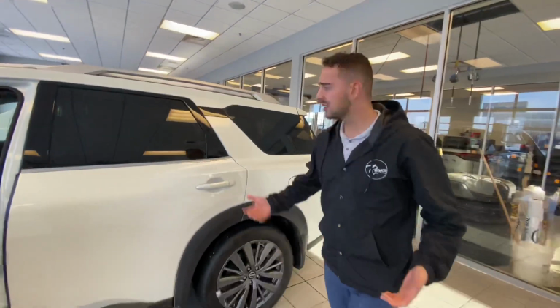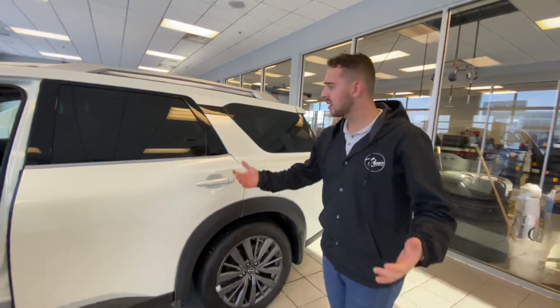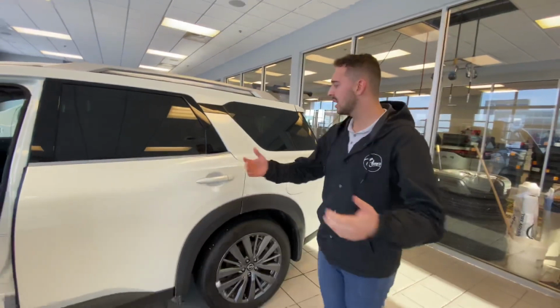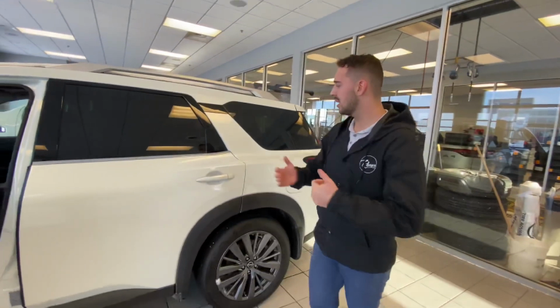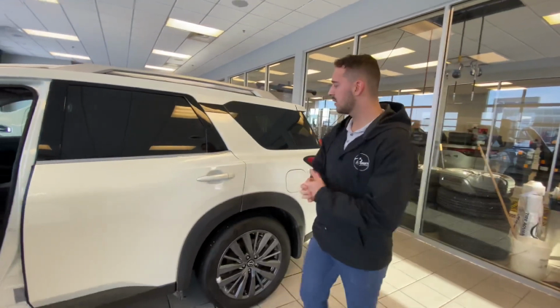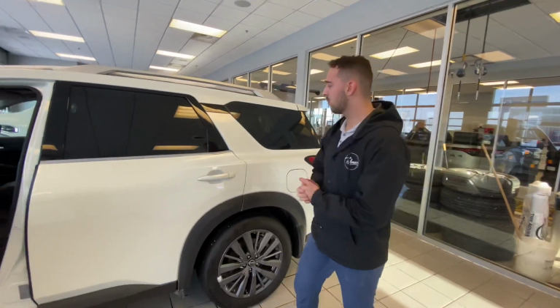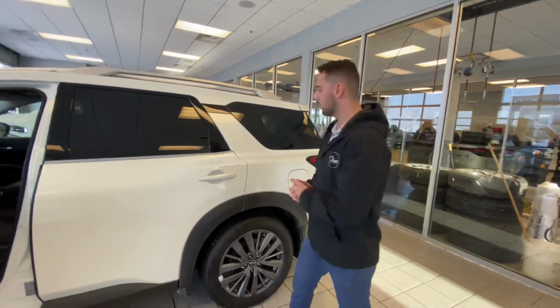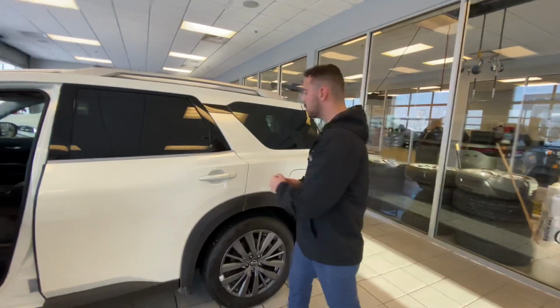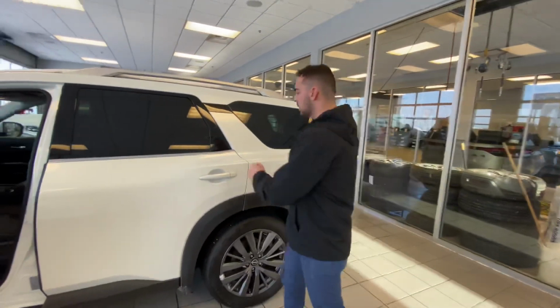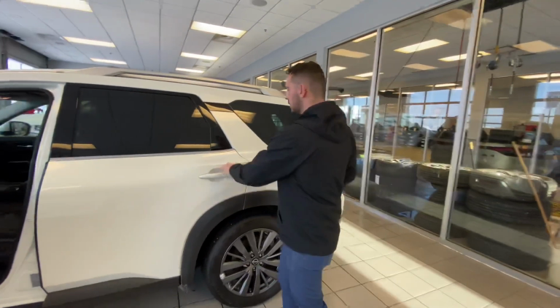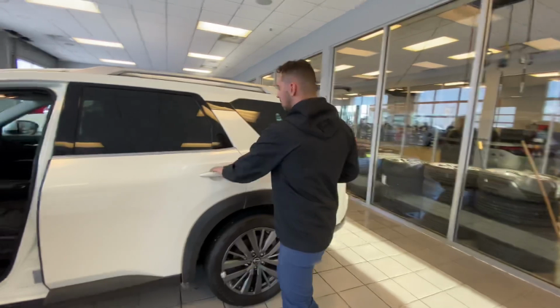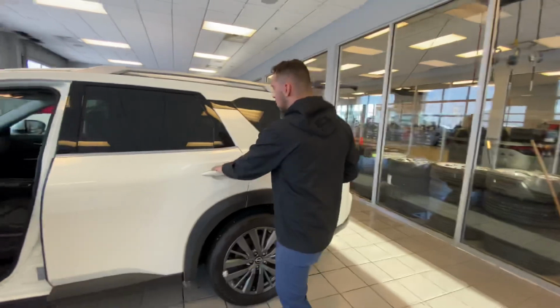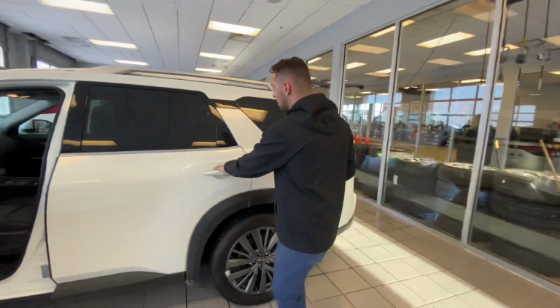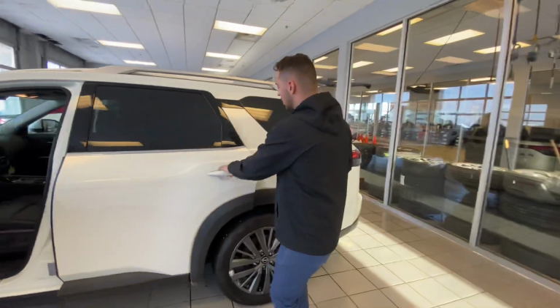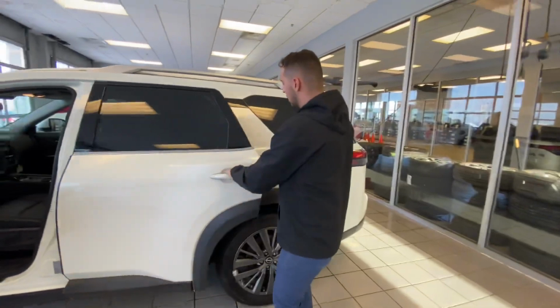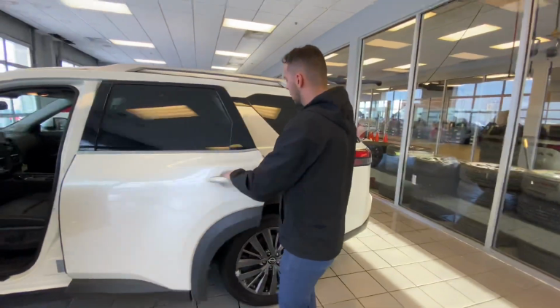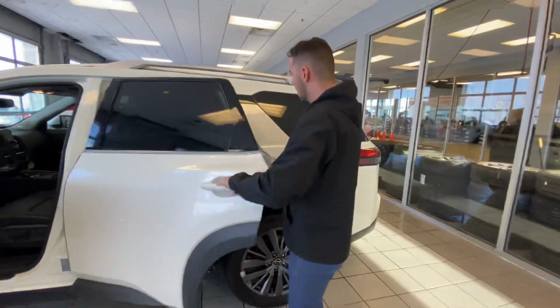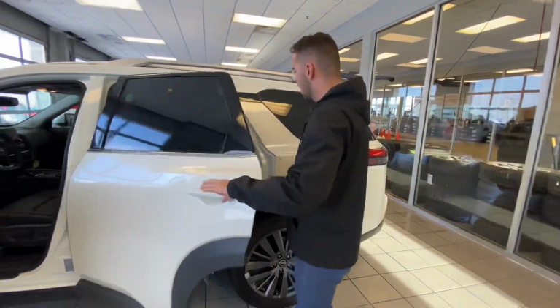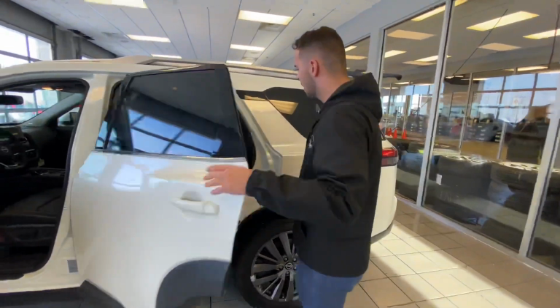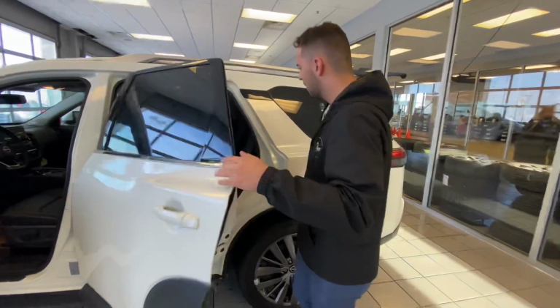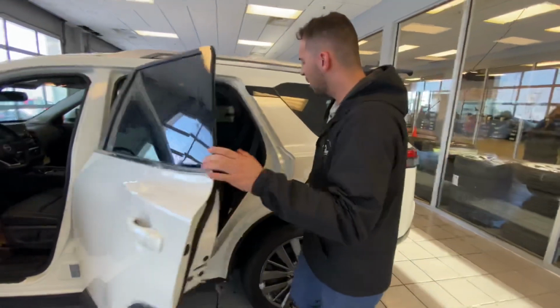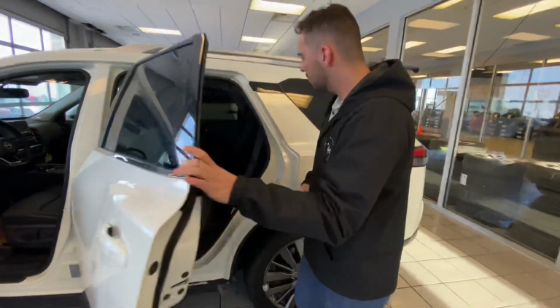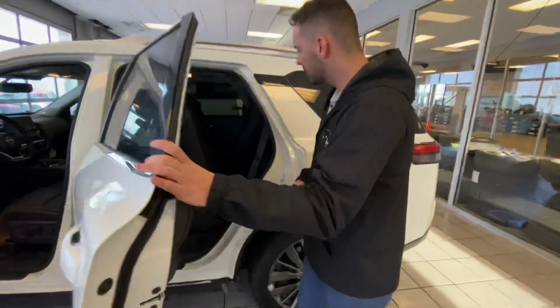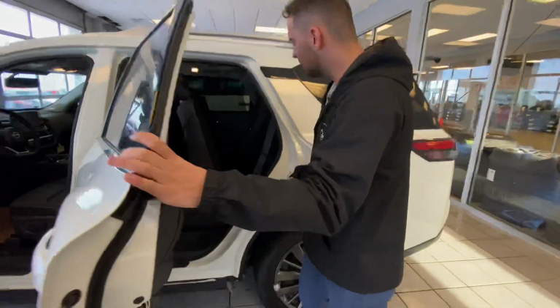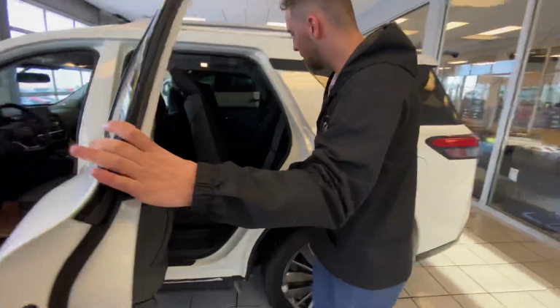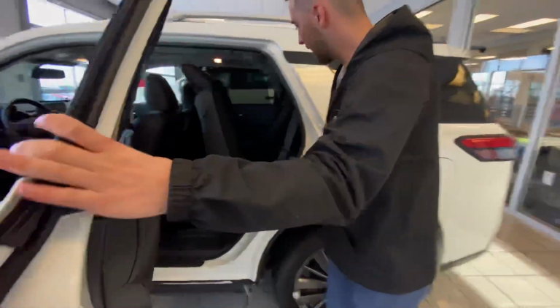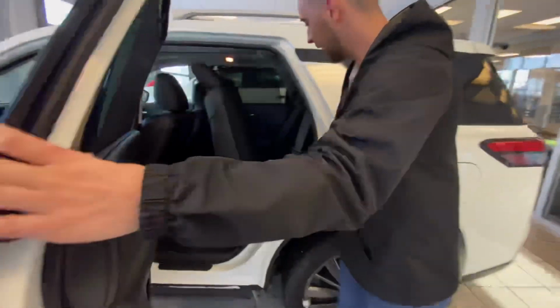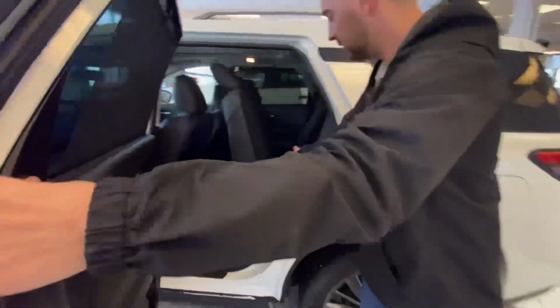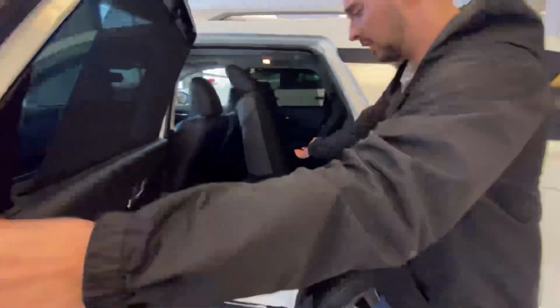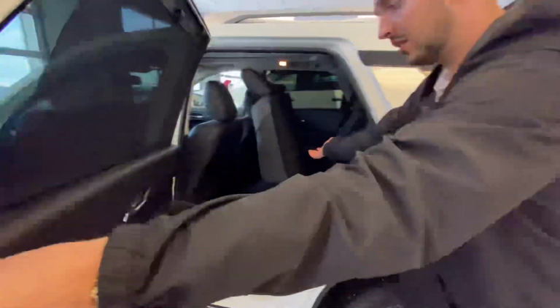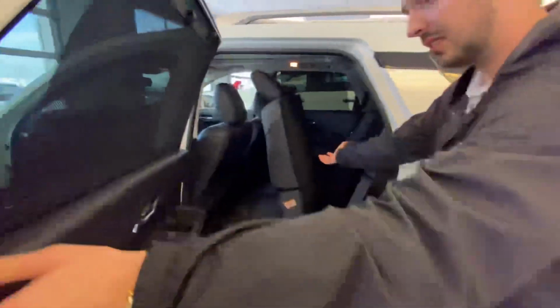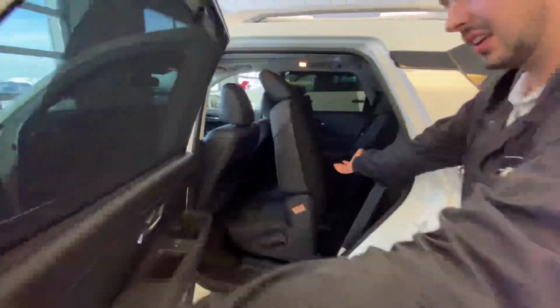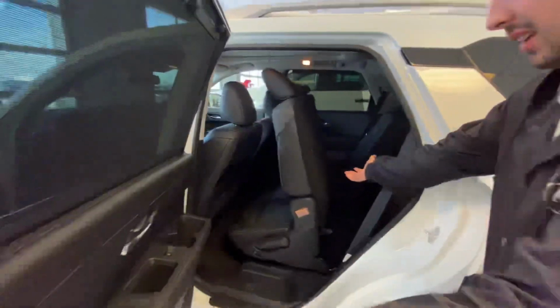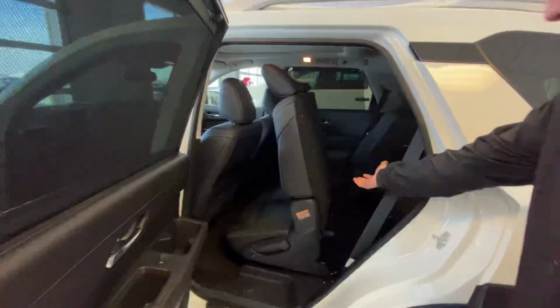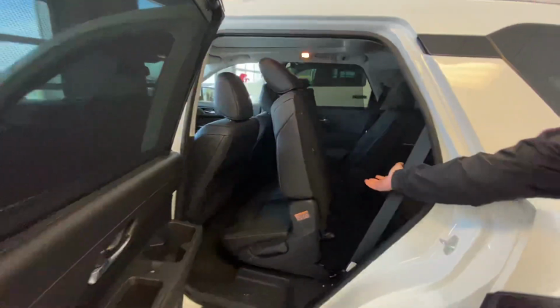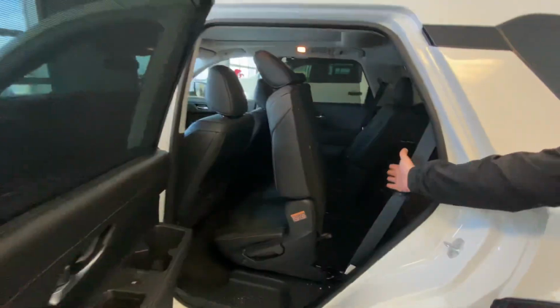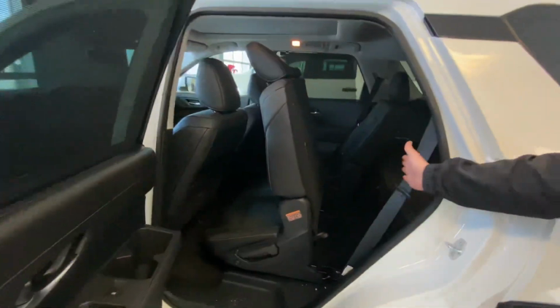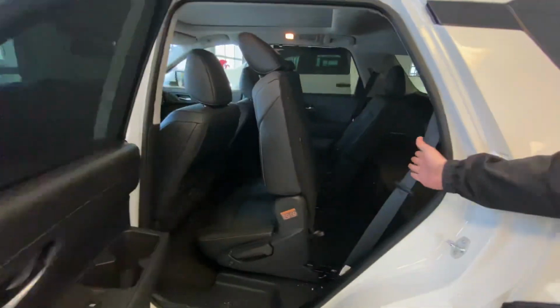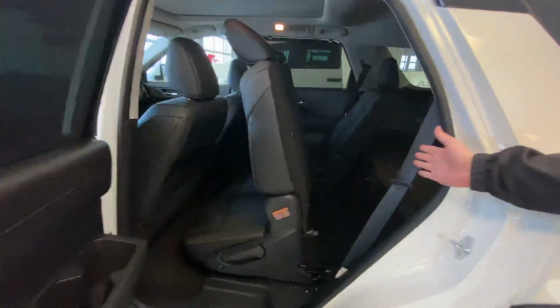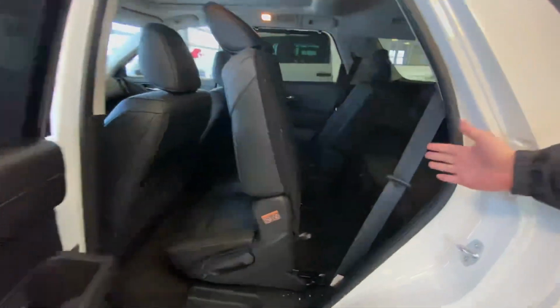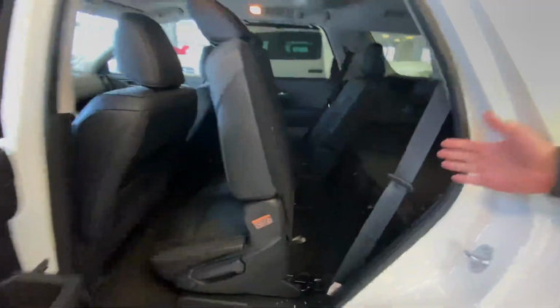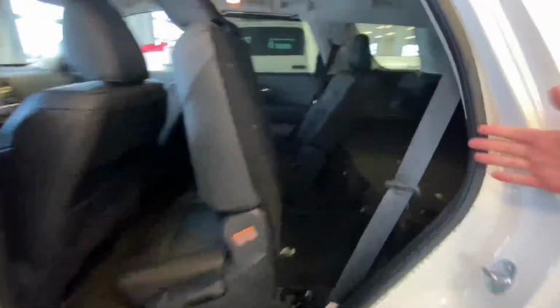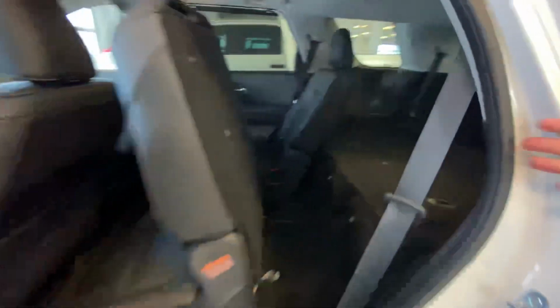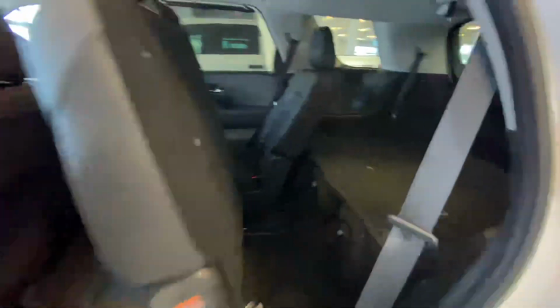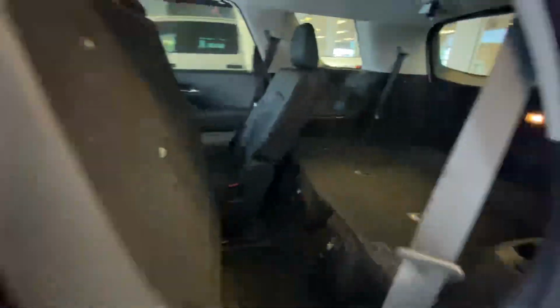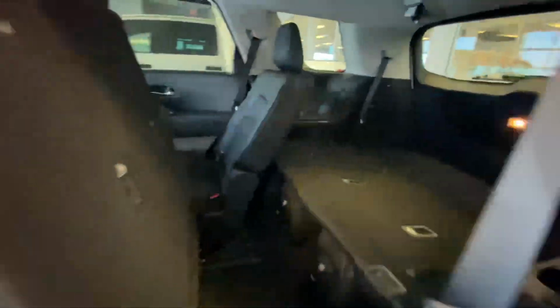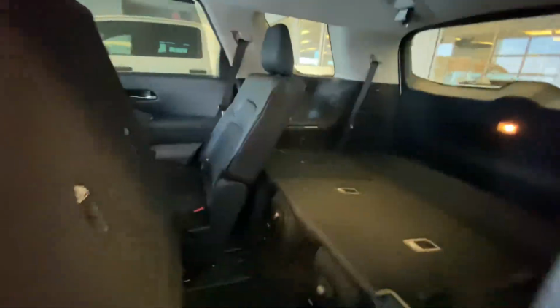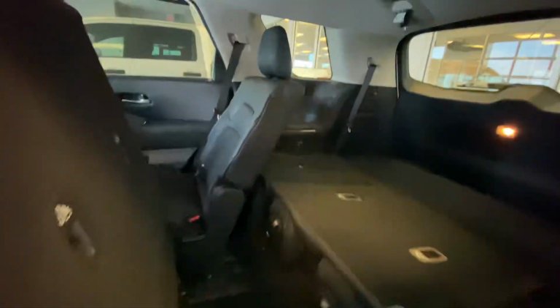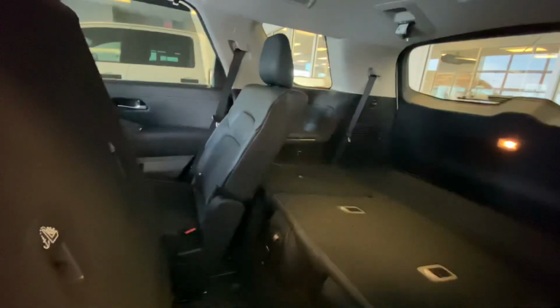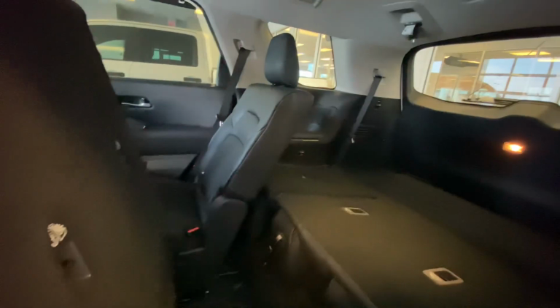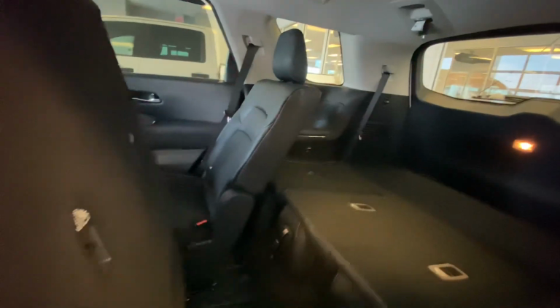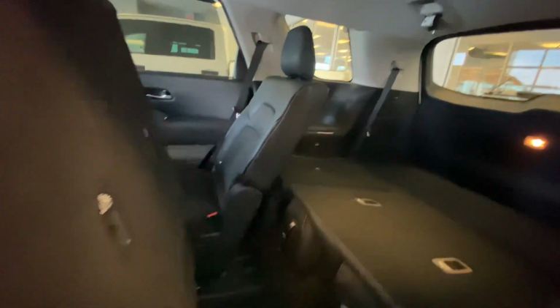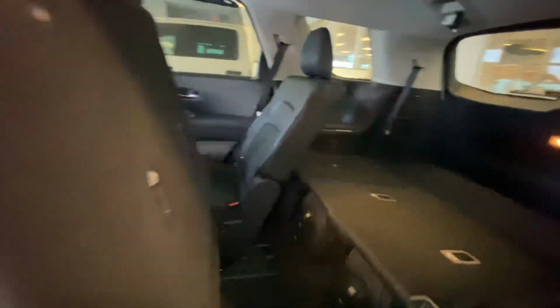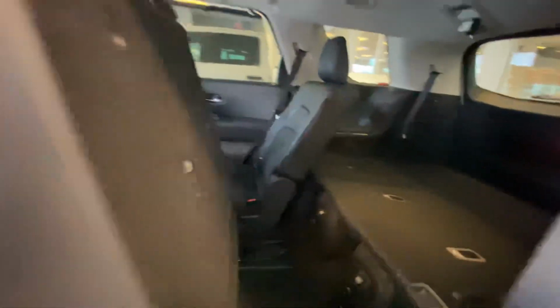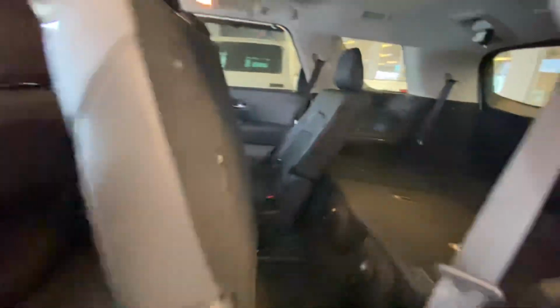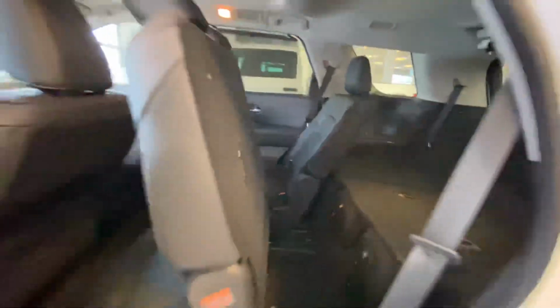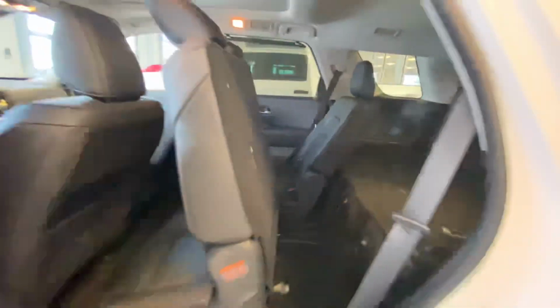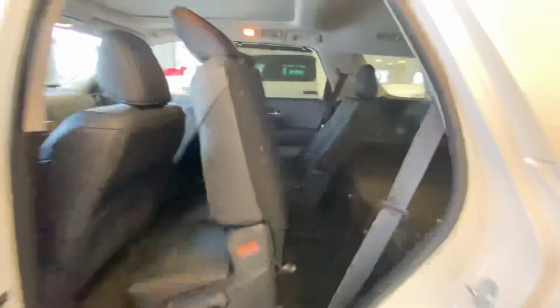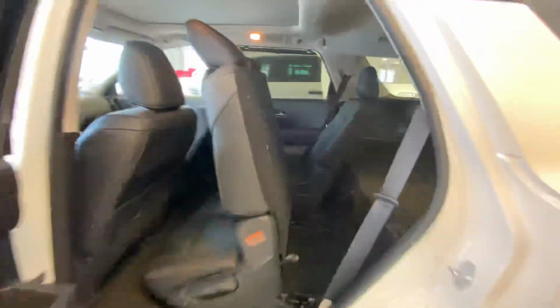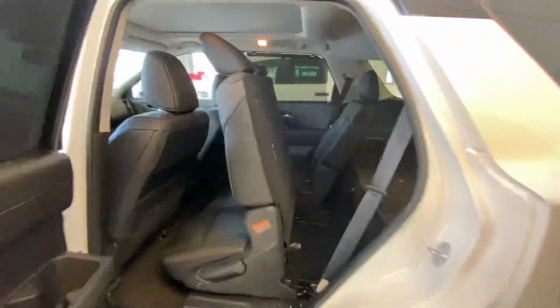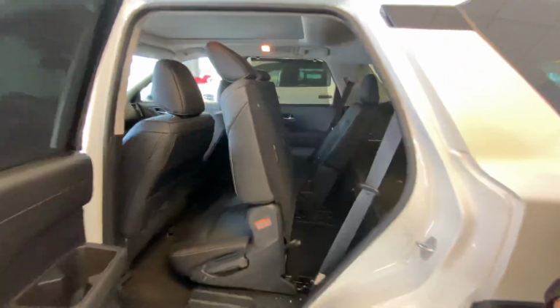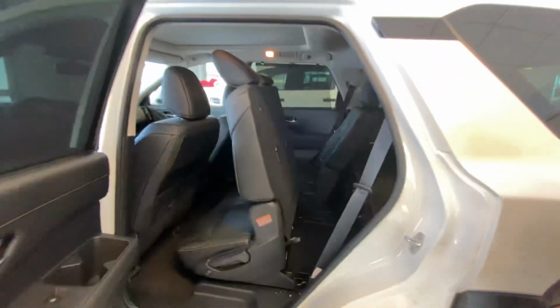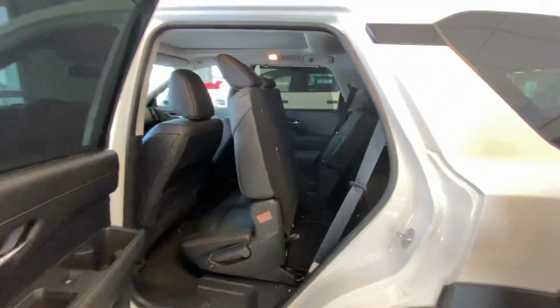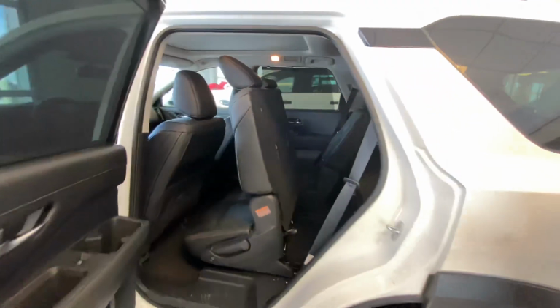This thing is fully loaded. Follow me to the back. As you can see, easy access to that third row. I know that's something you're looking for.